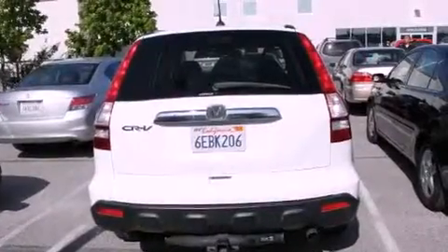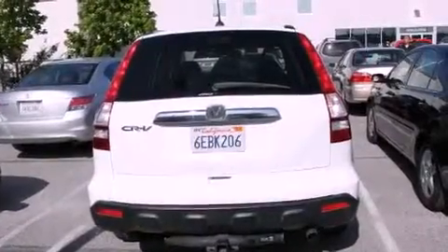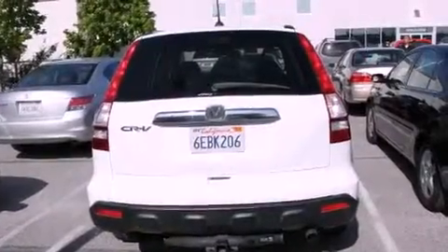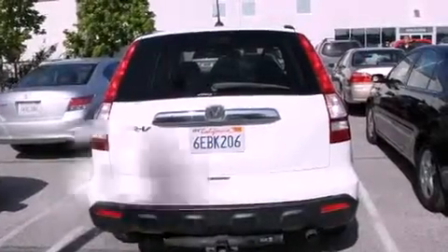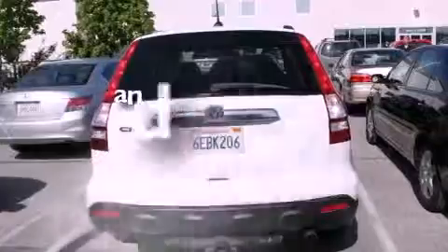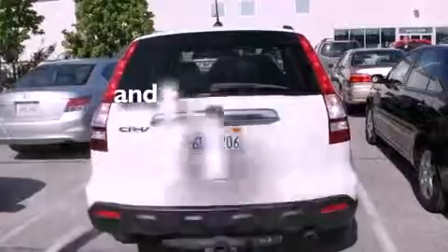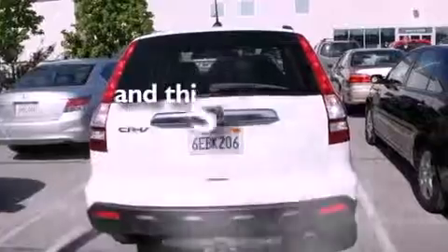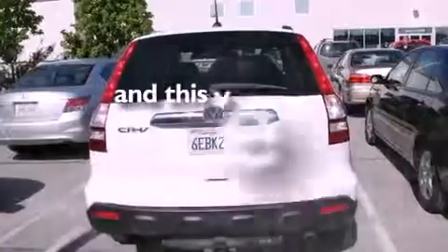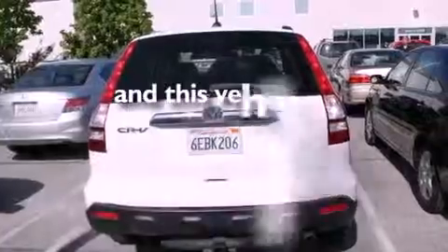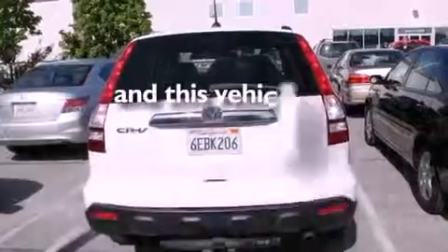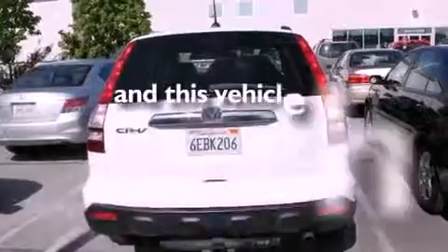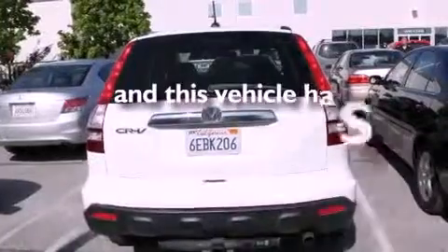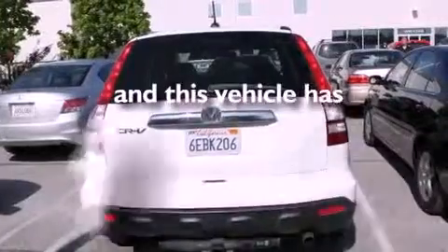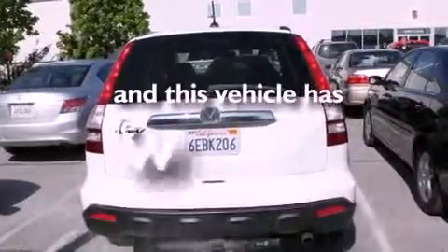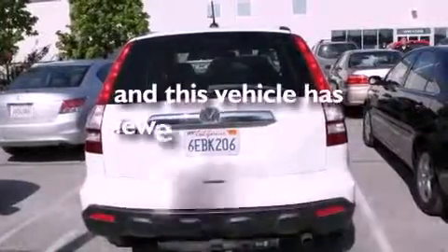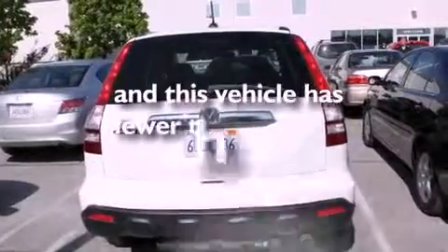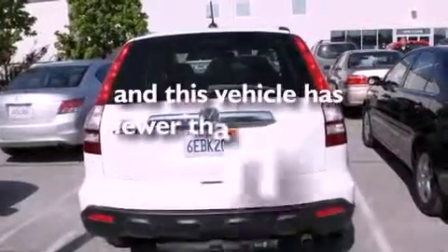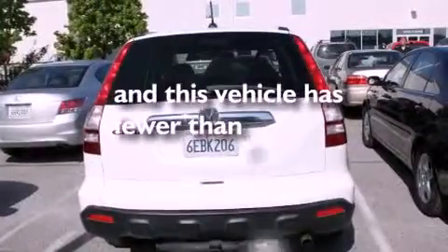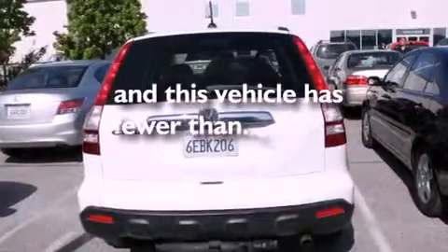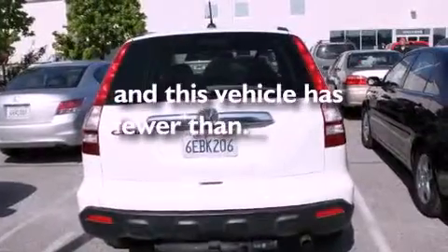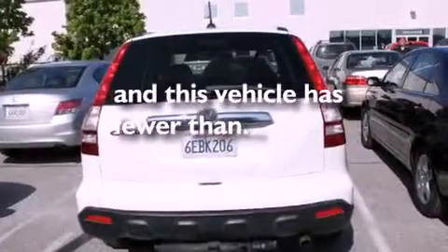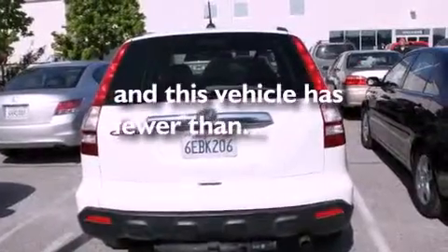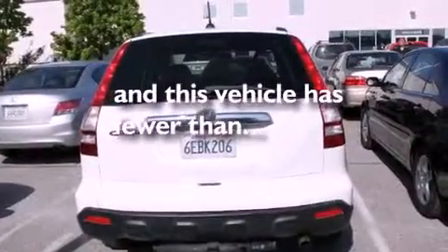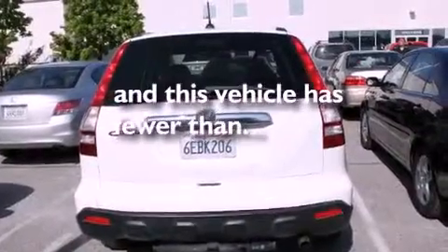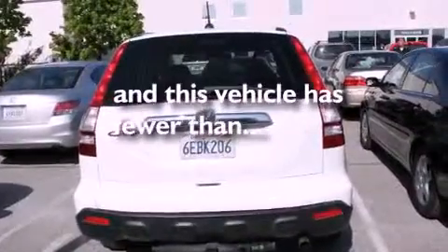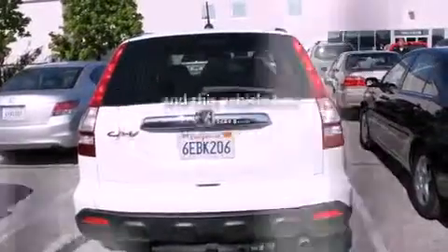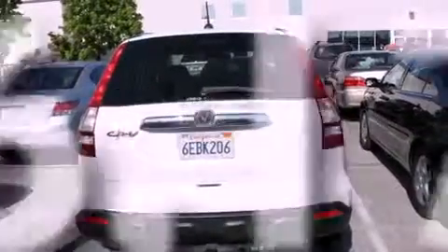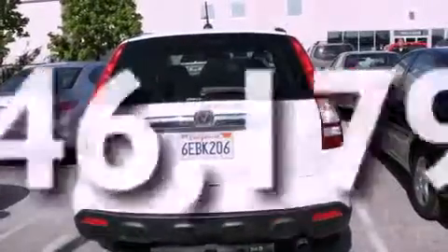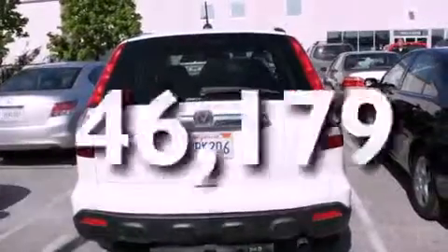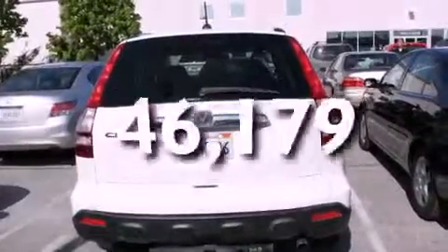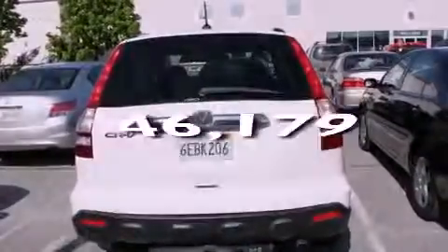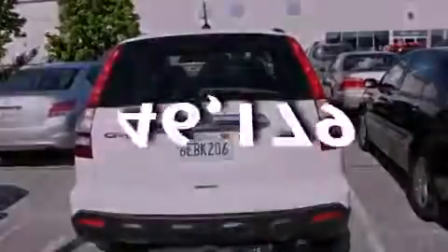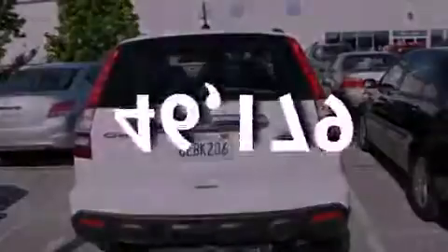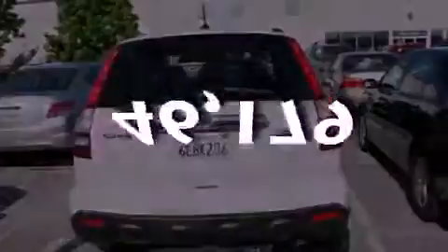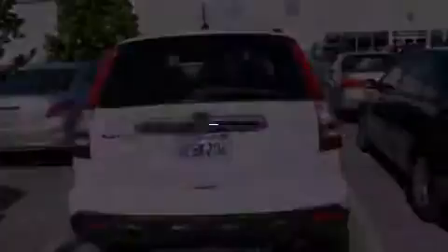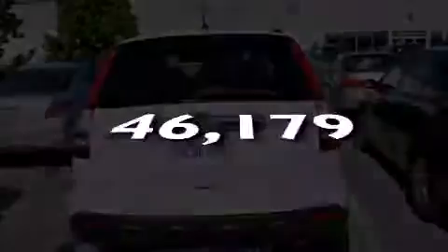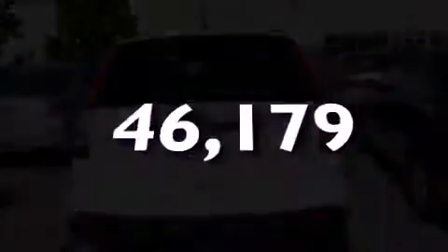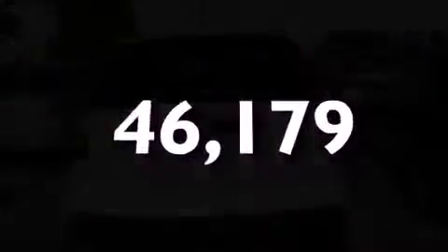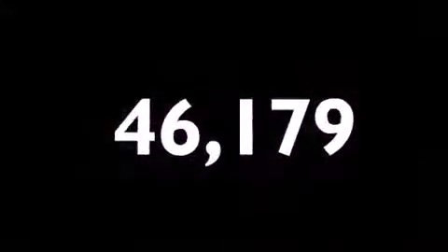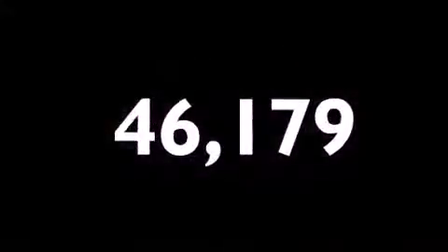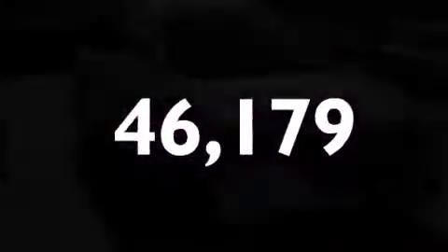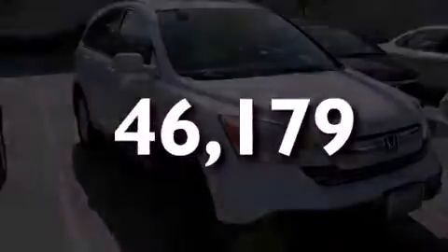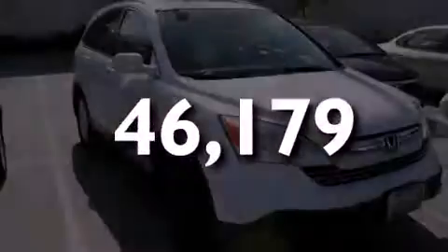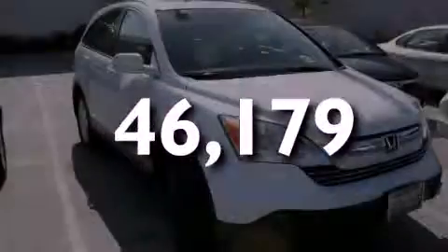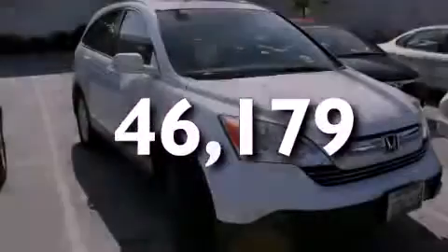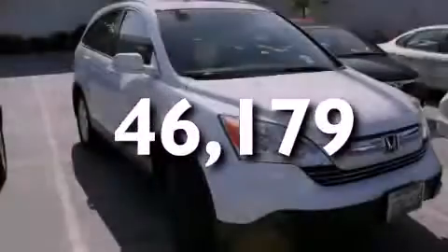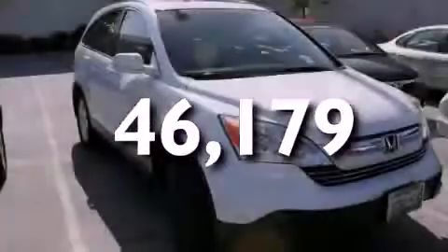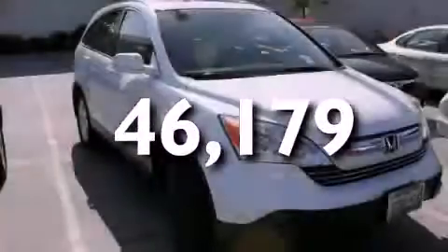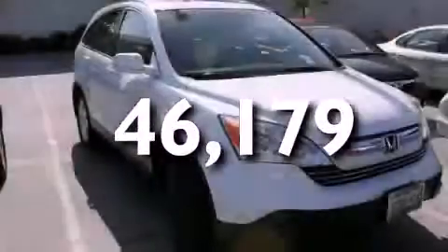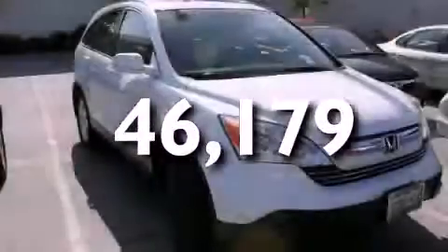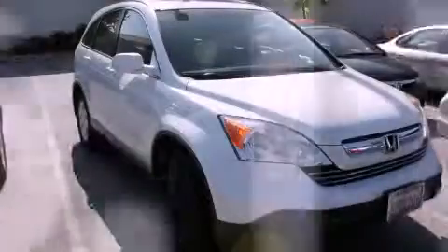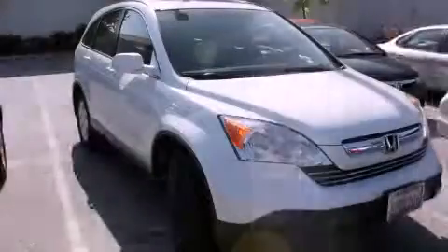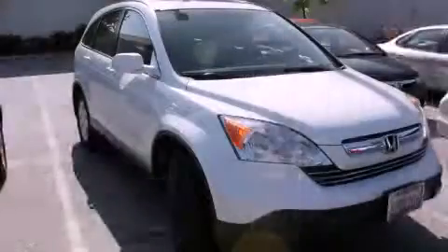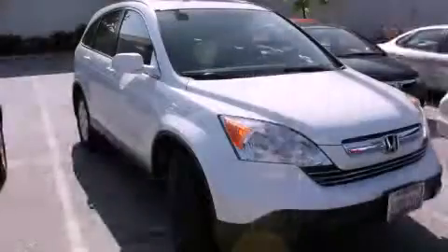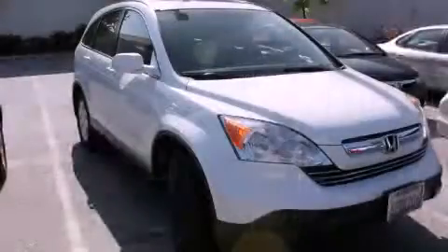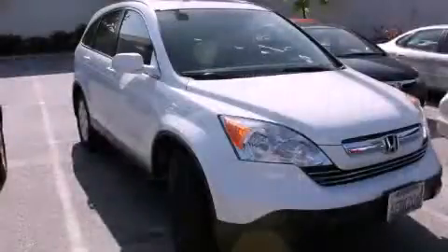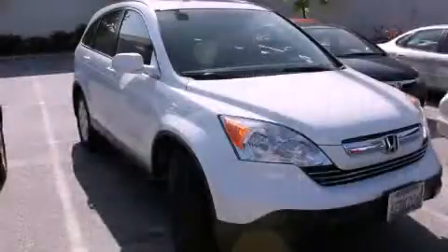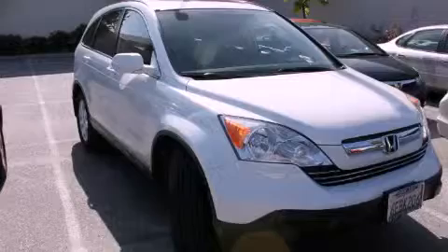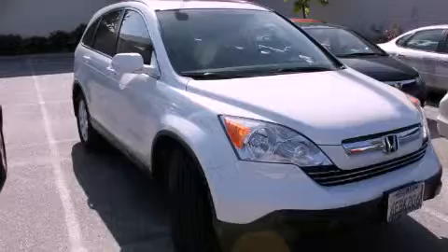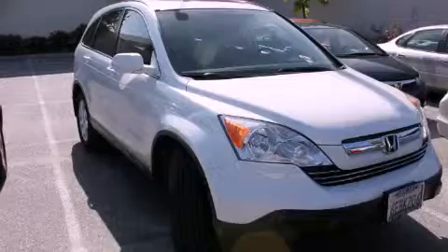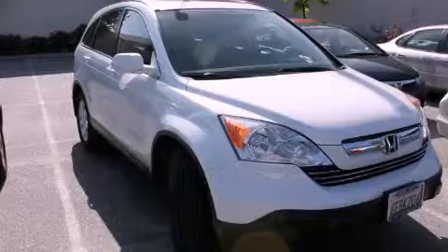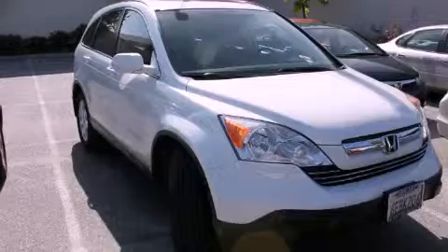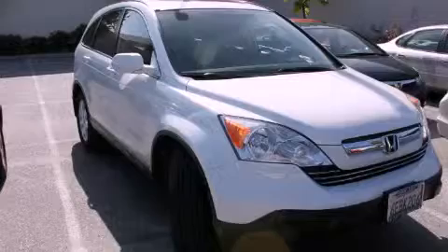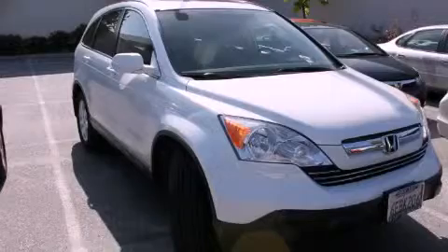This vehicle has fewer than 47,000 miles on the odometer. Contact us today to arrange your test drive.